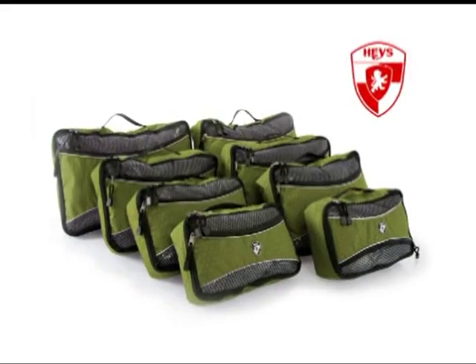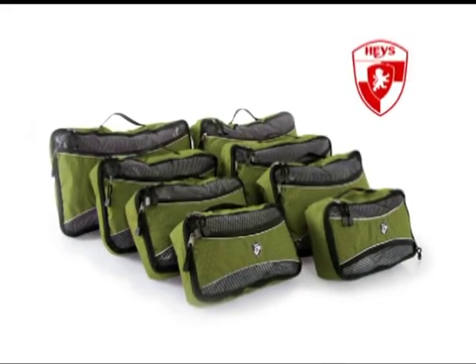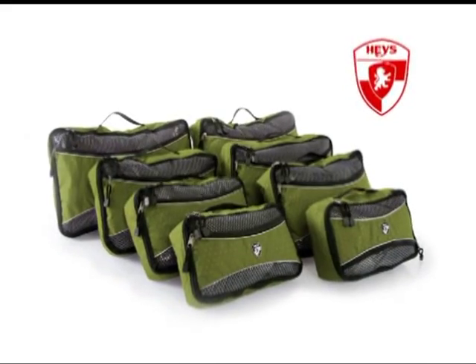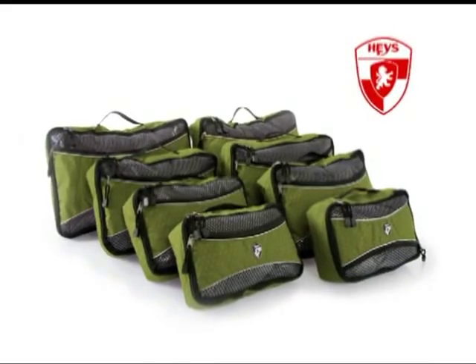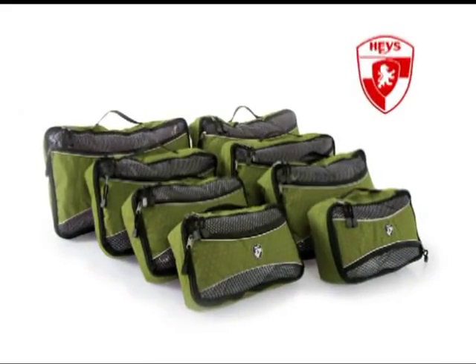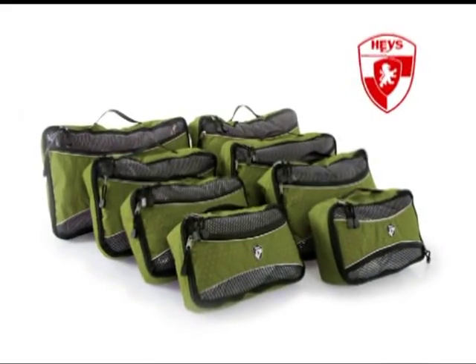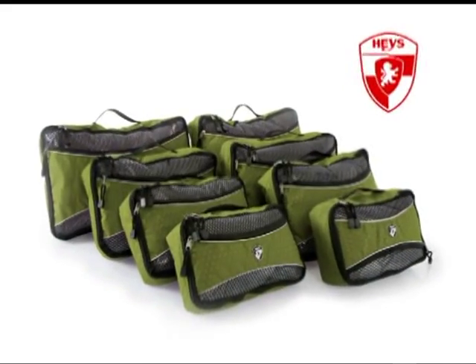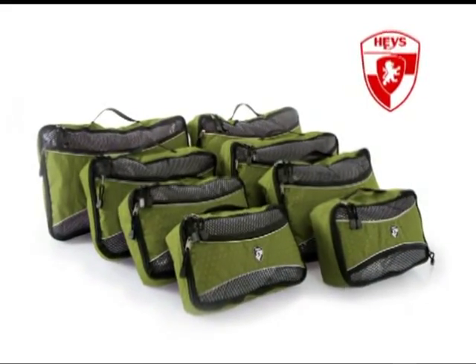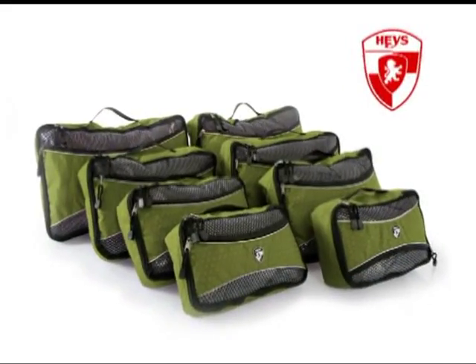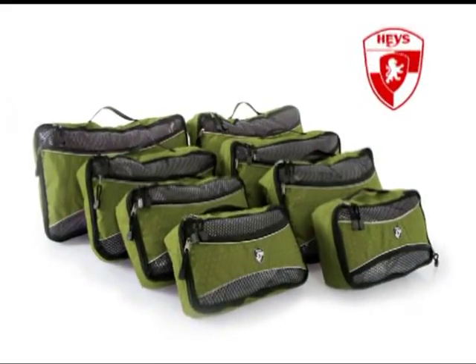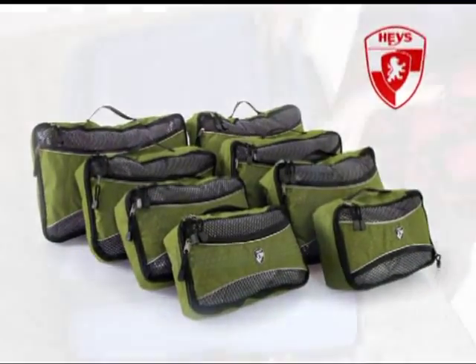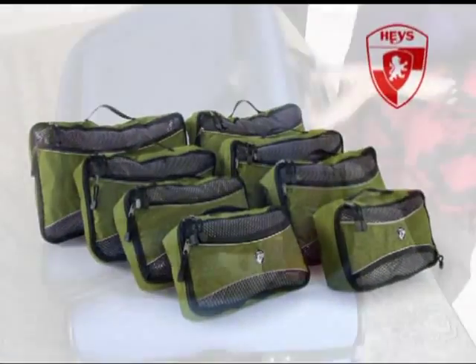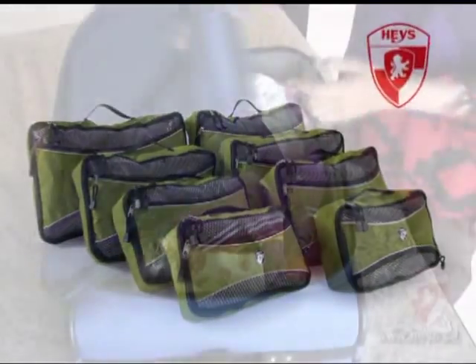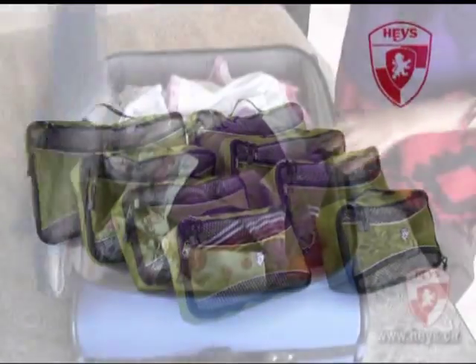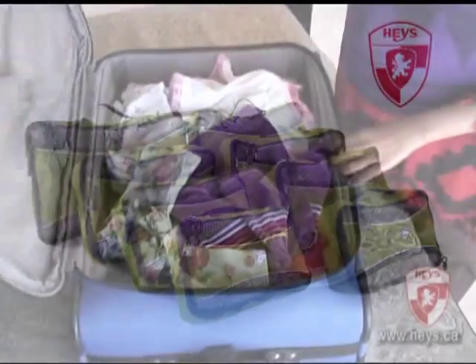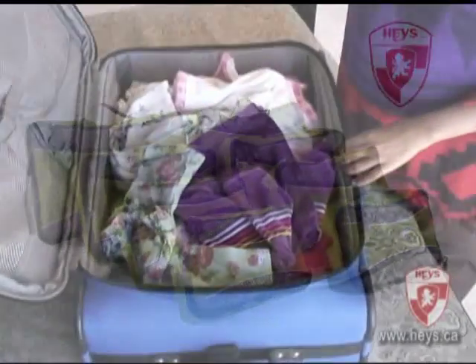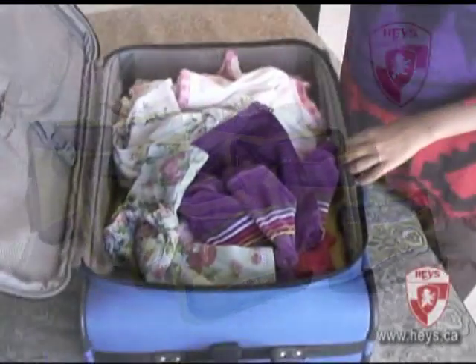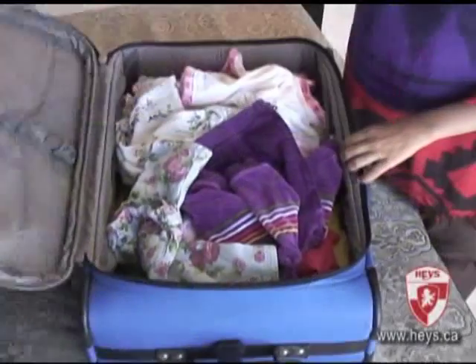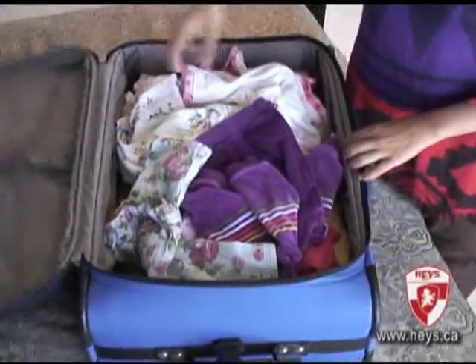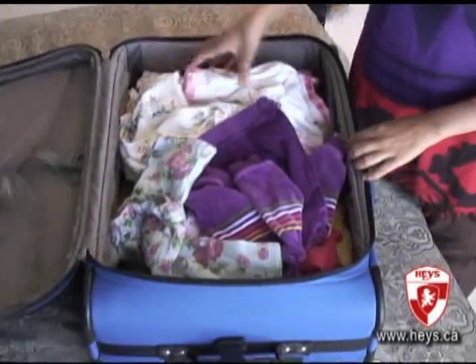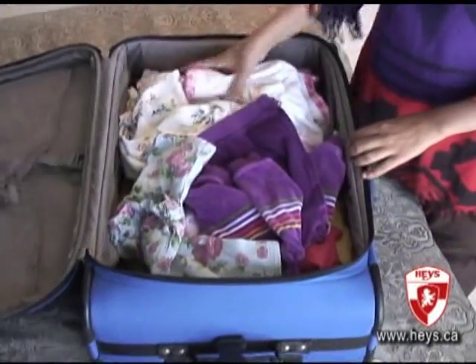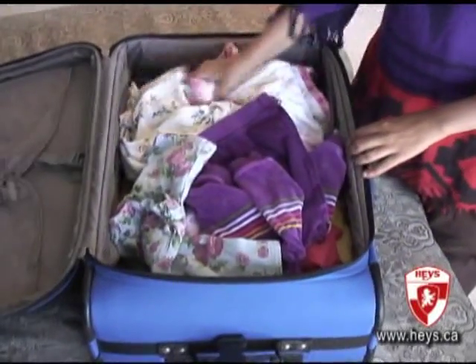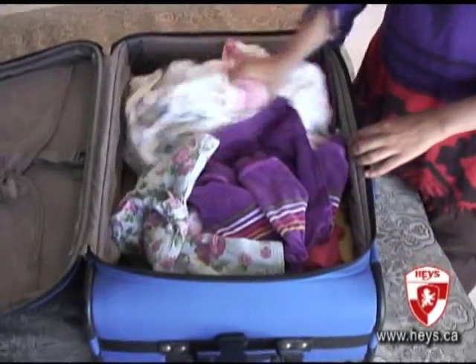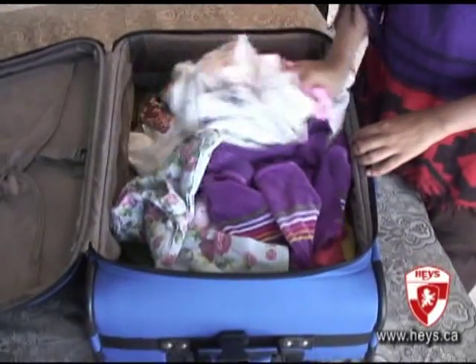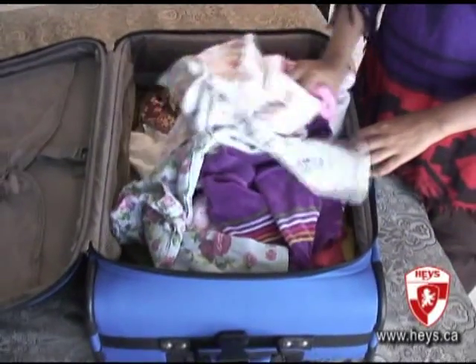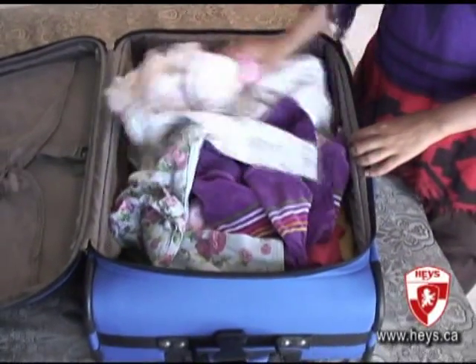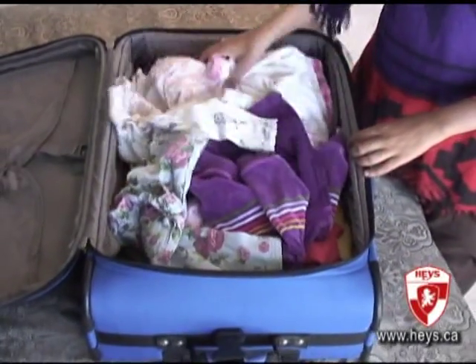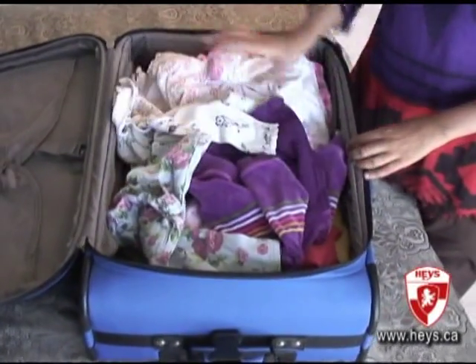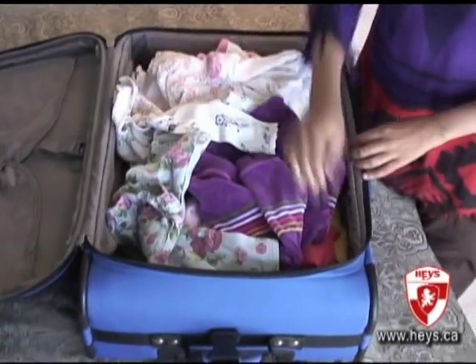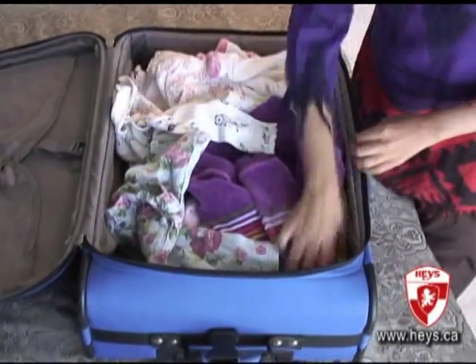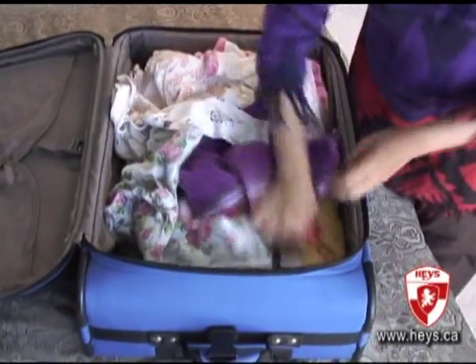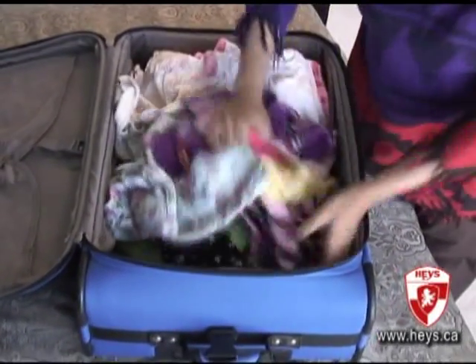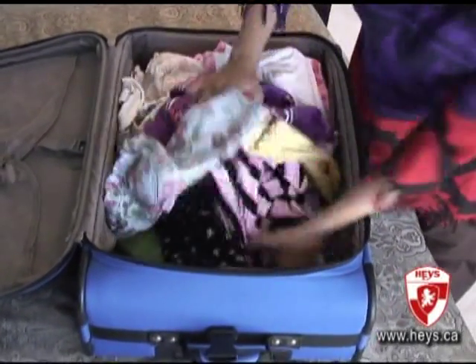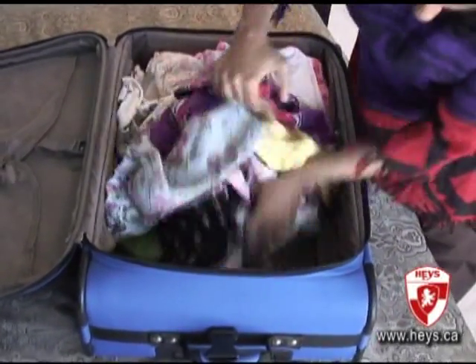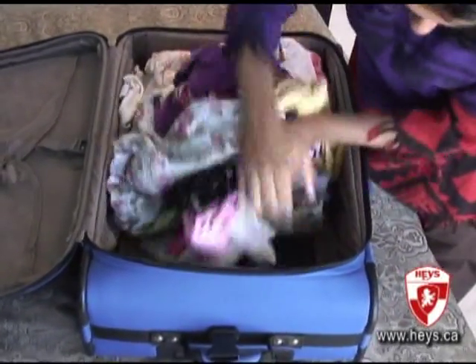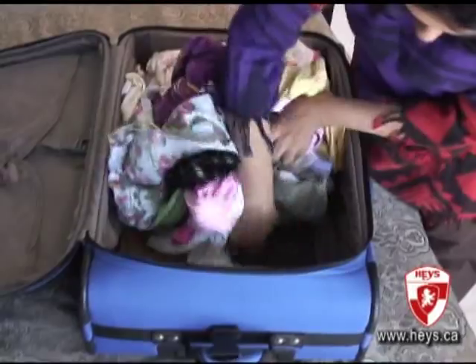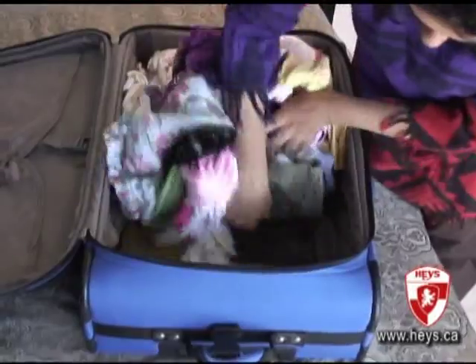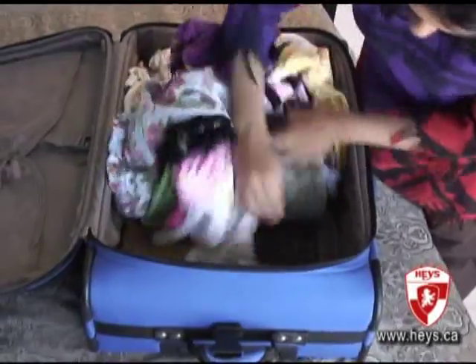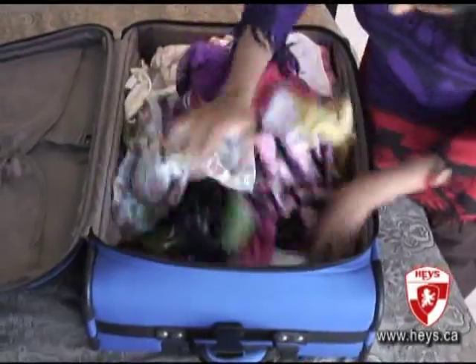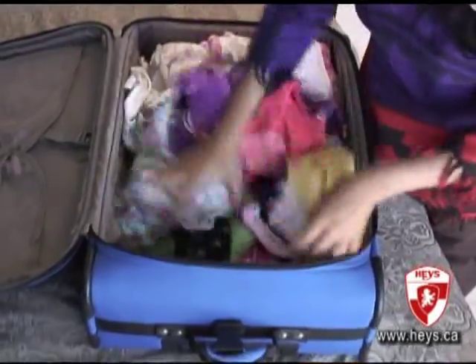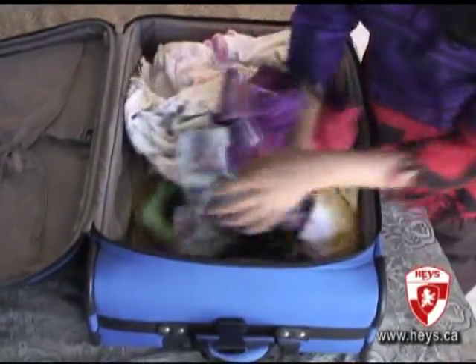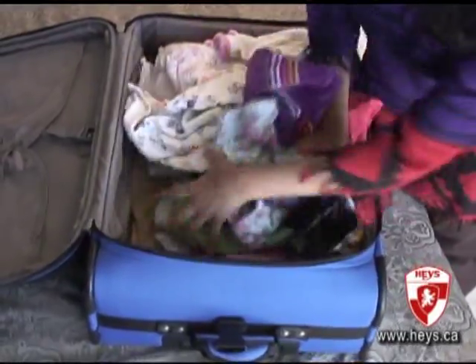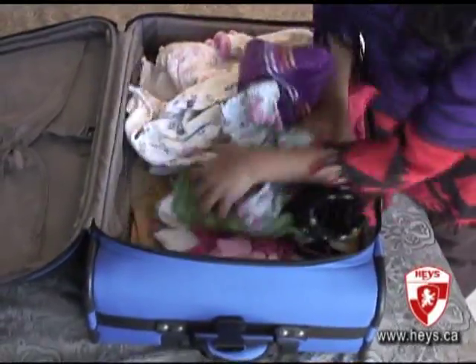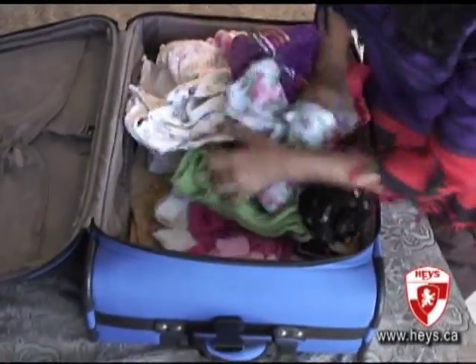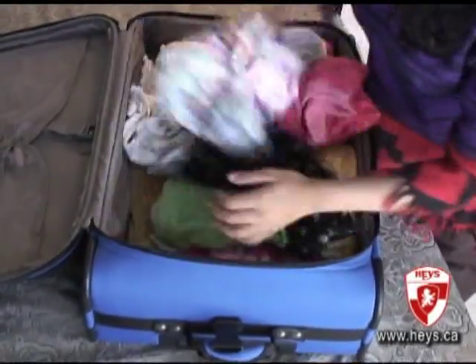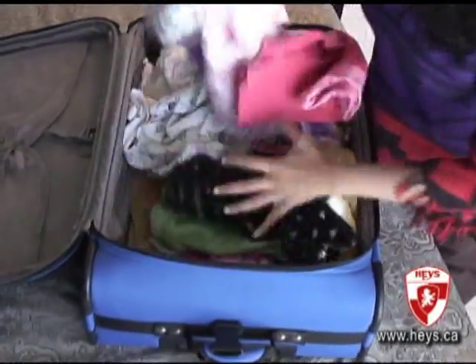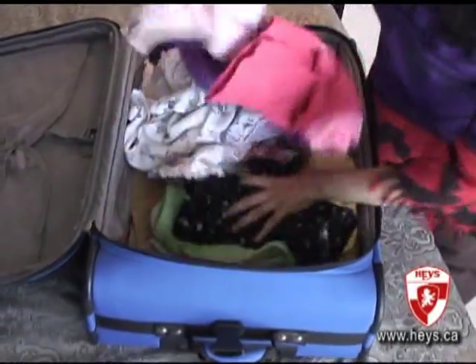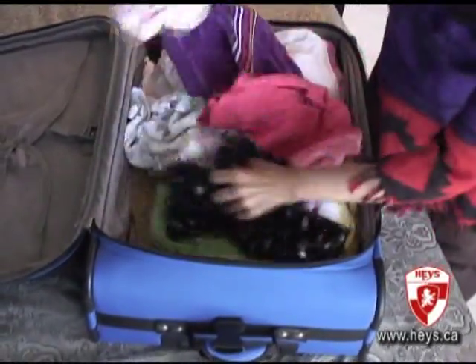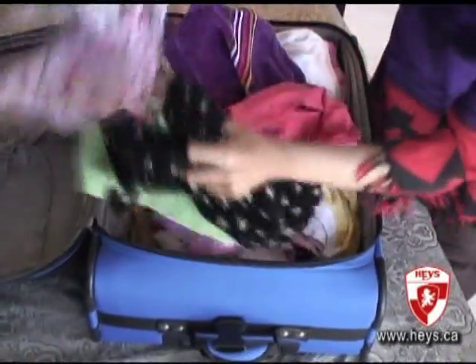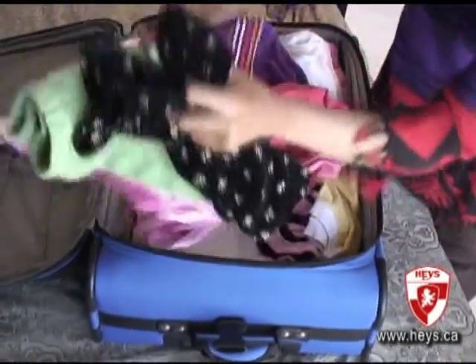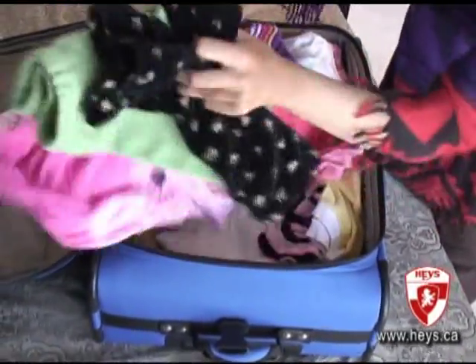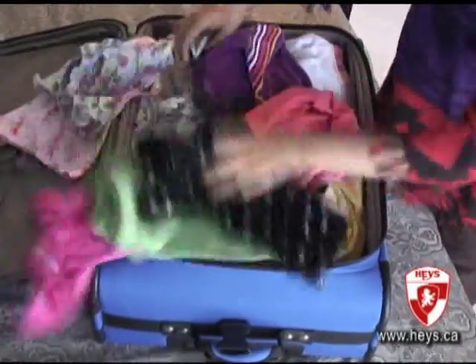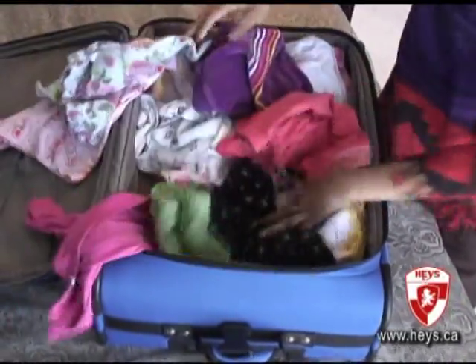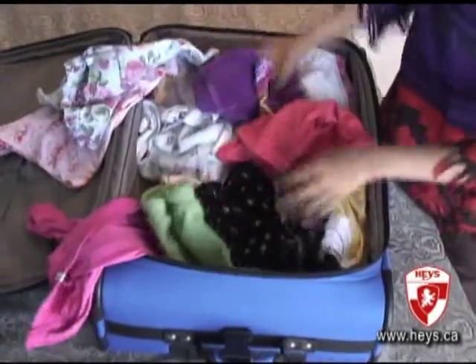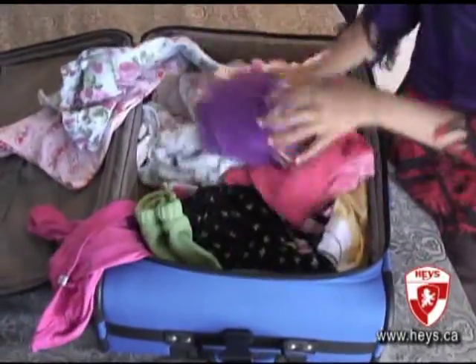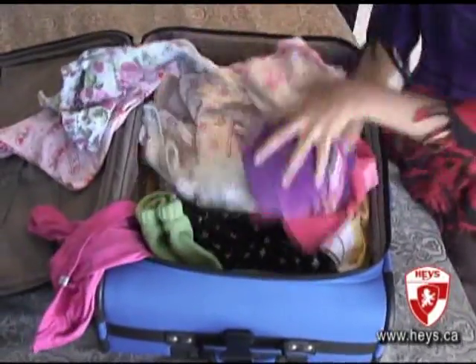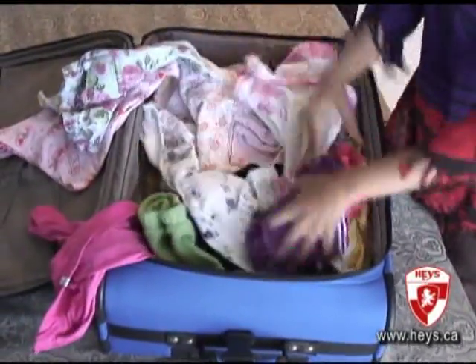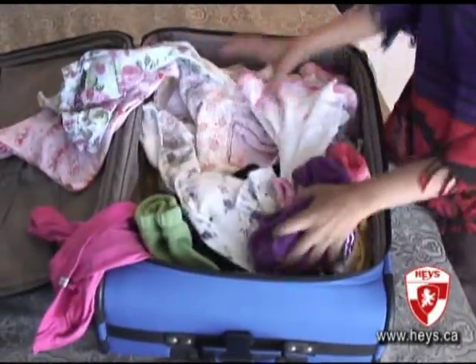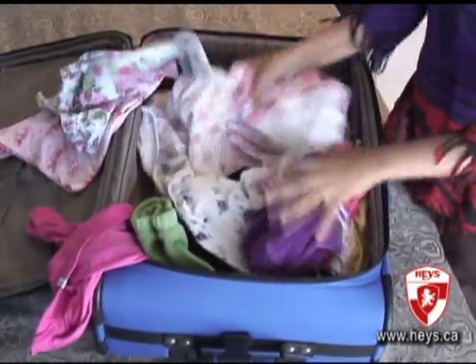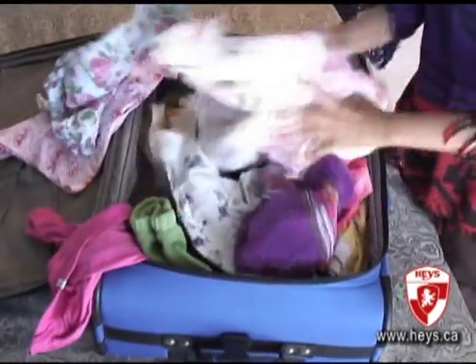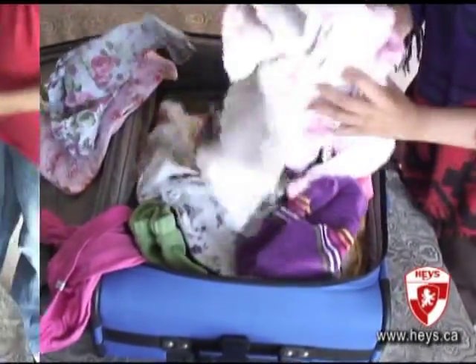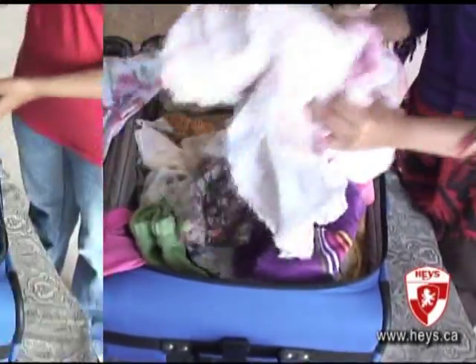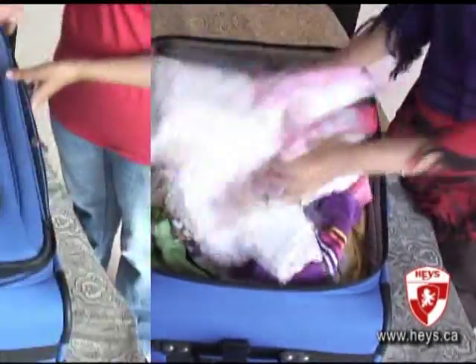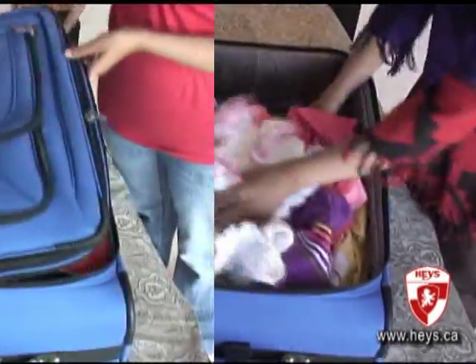Hayes International introduces the Ecotex Packing Cube Set. If you're still traveling without packing cubes, you might find yourself digging through your luggage to find a certain item.